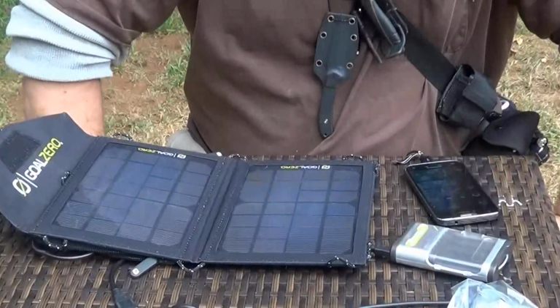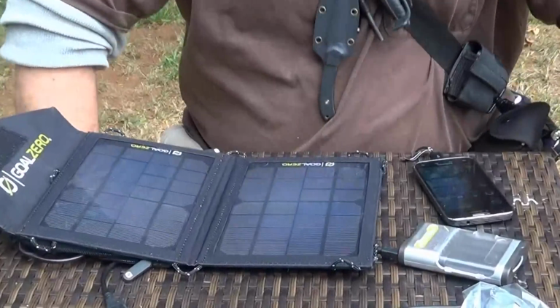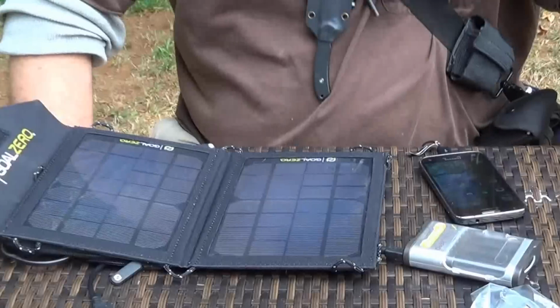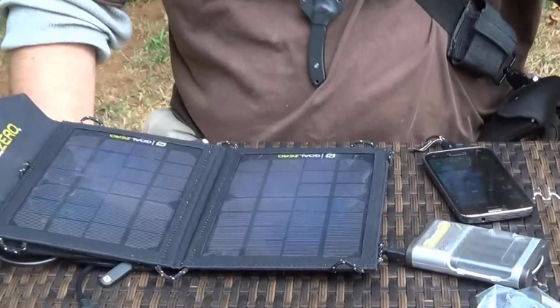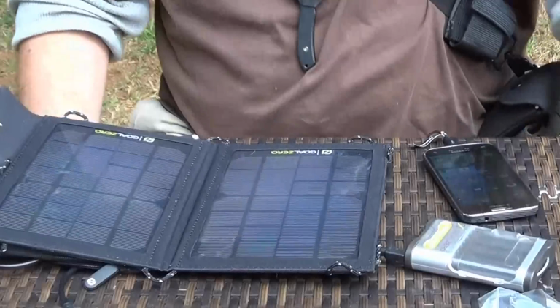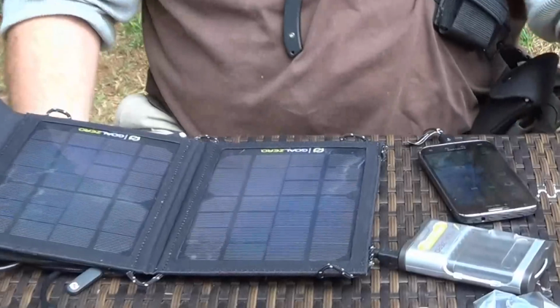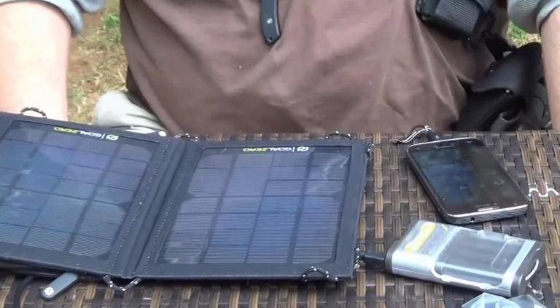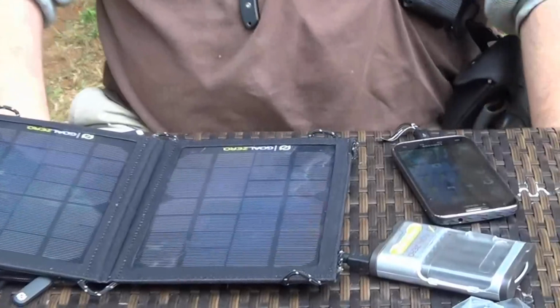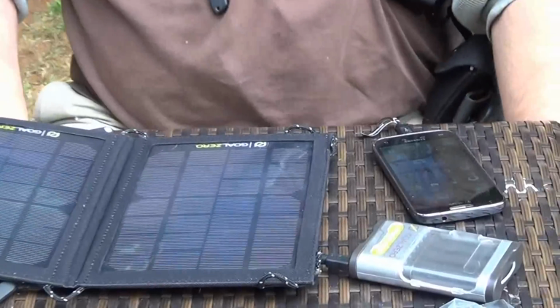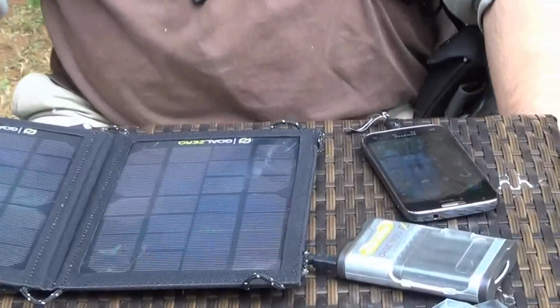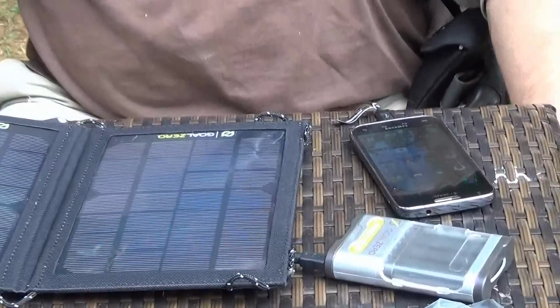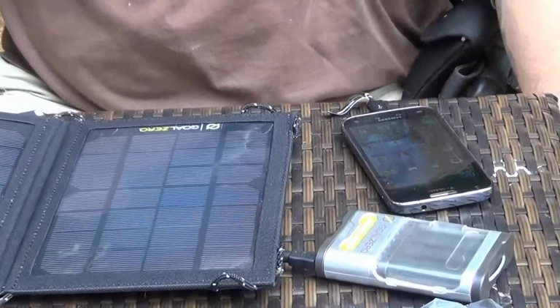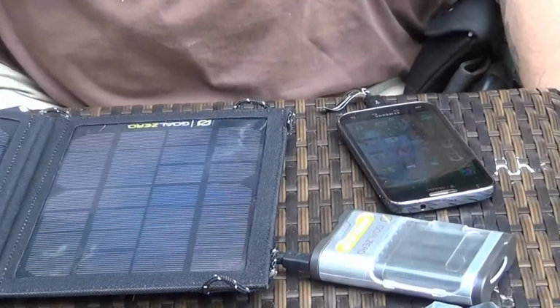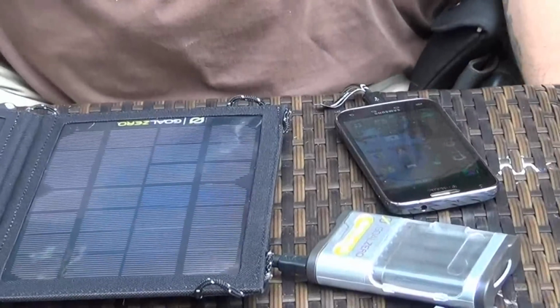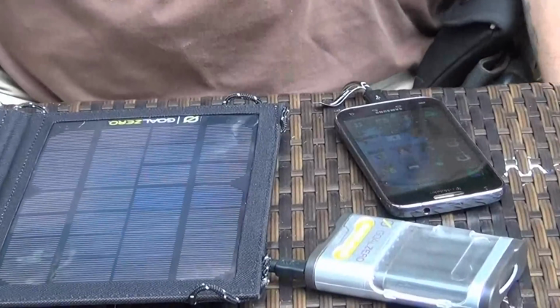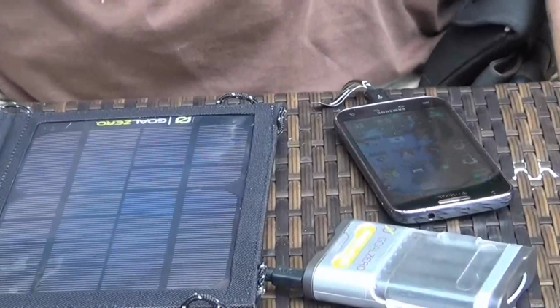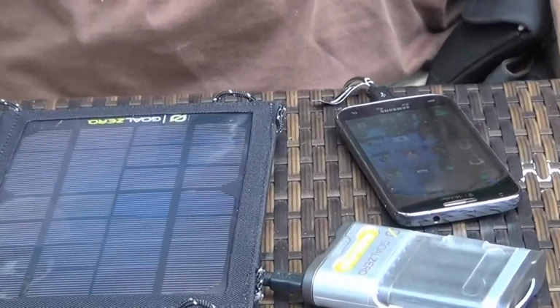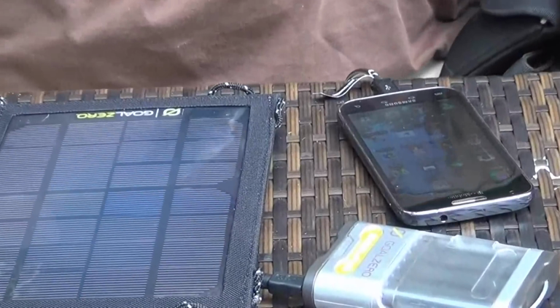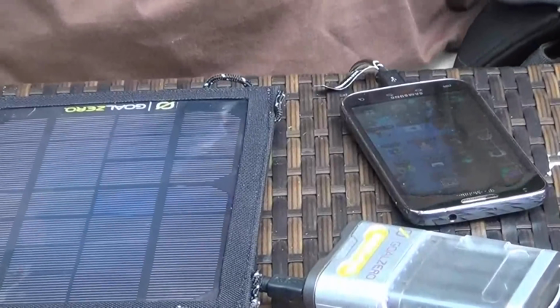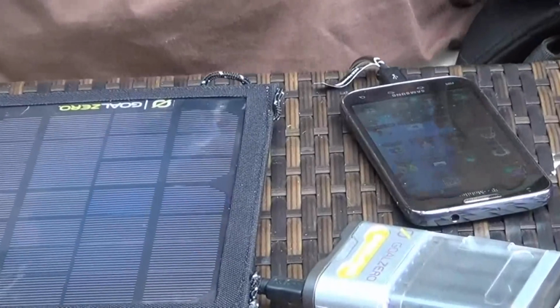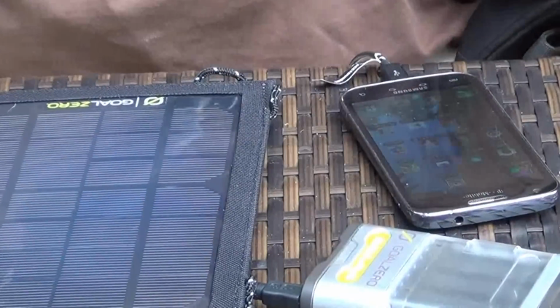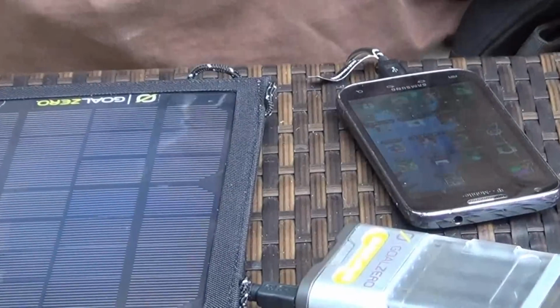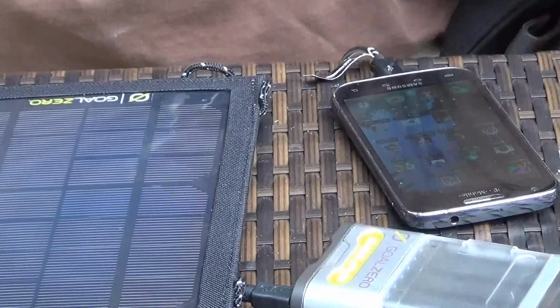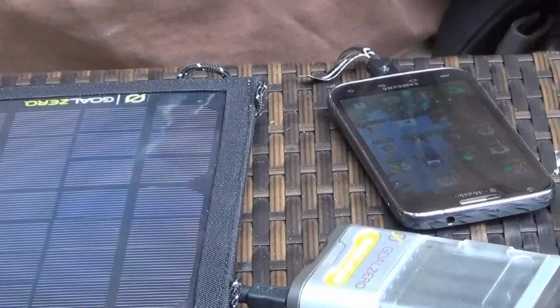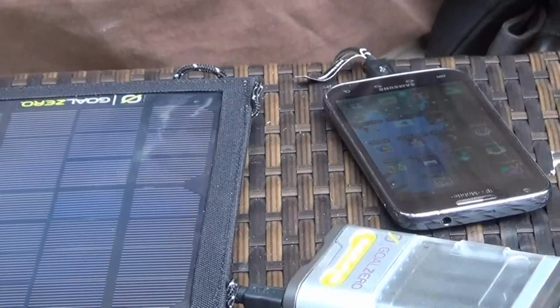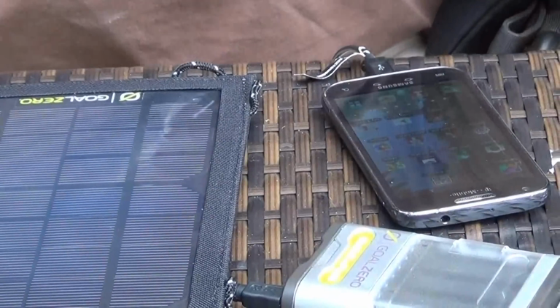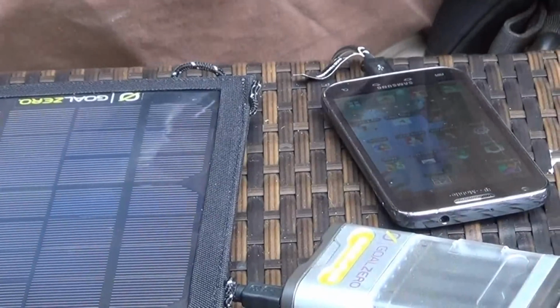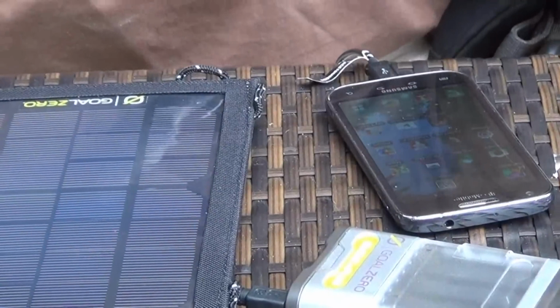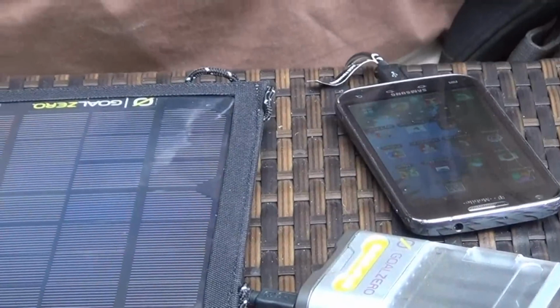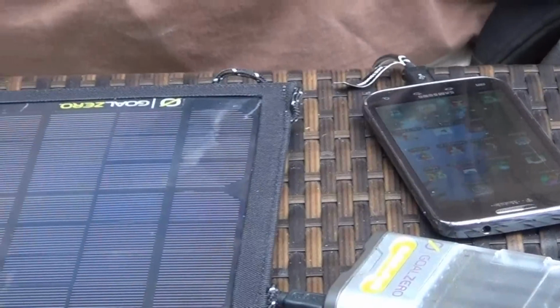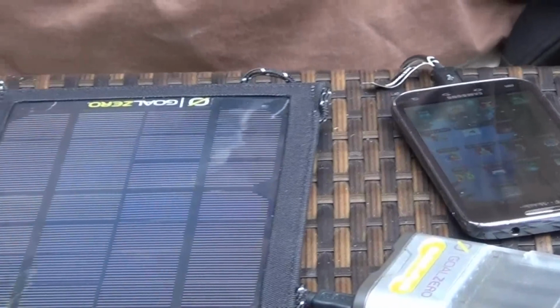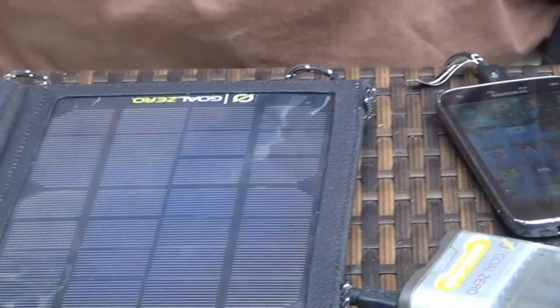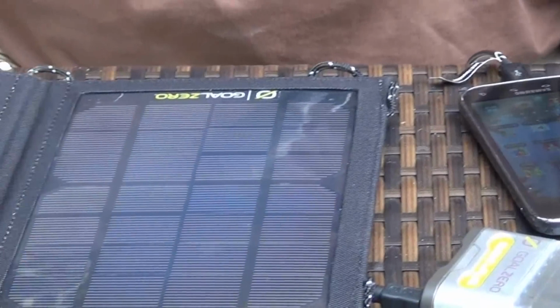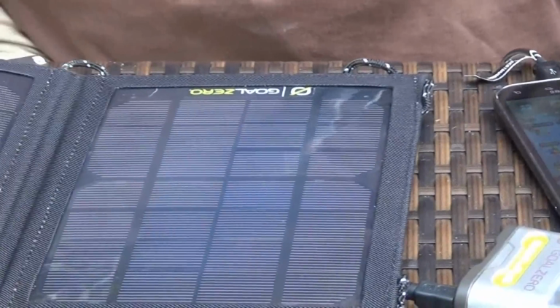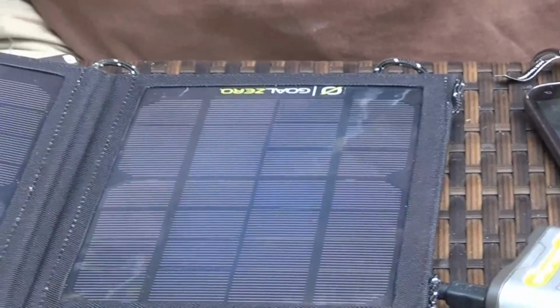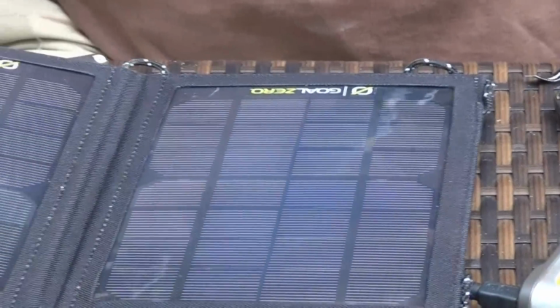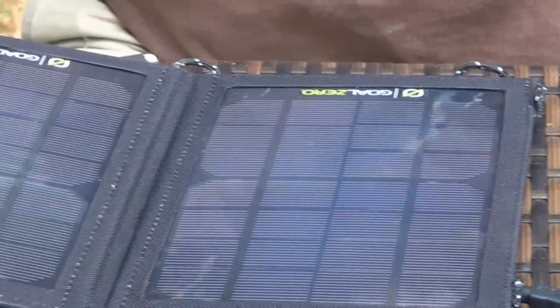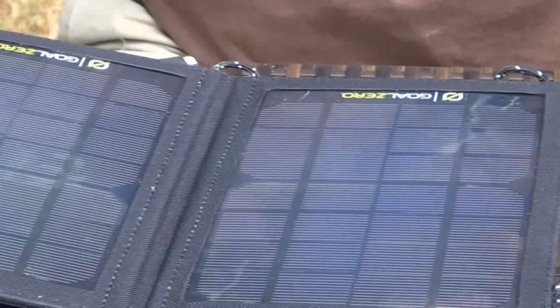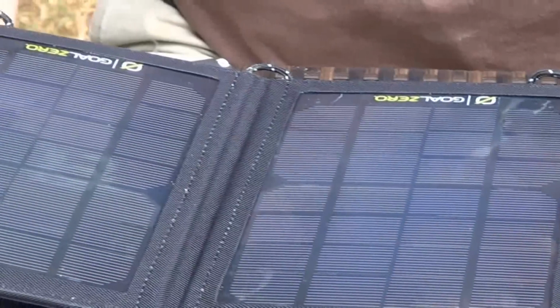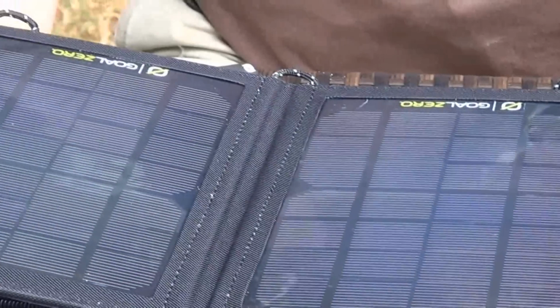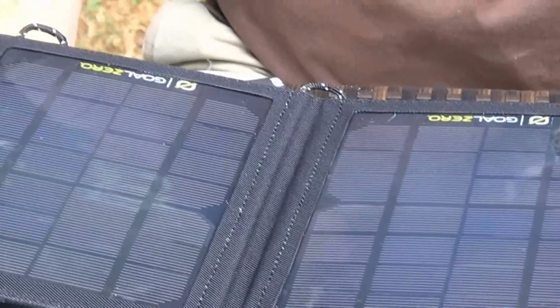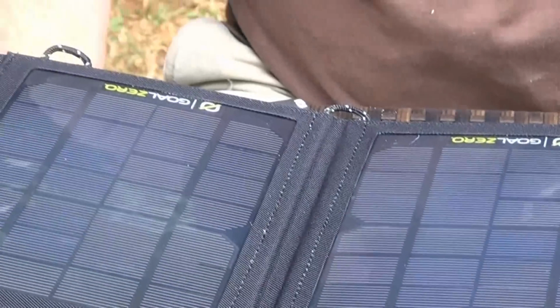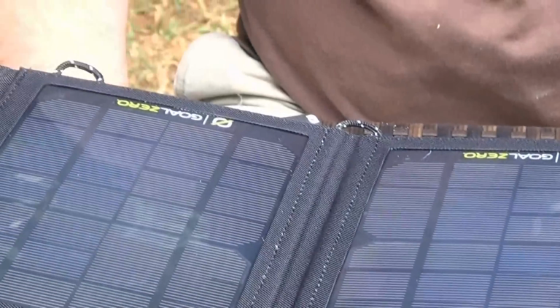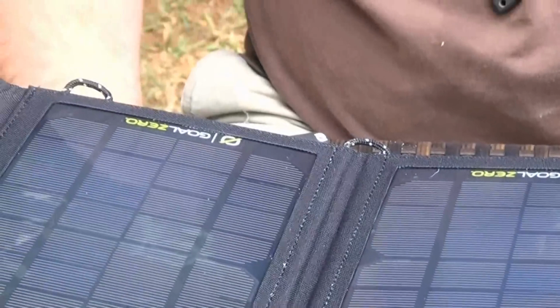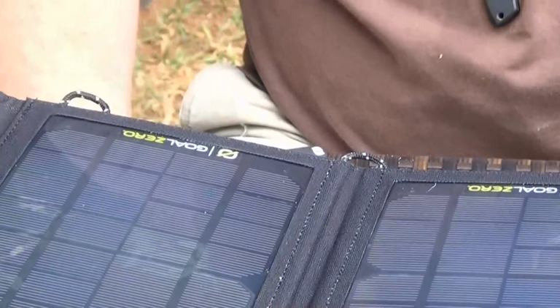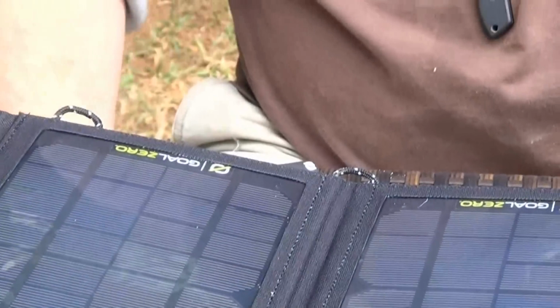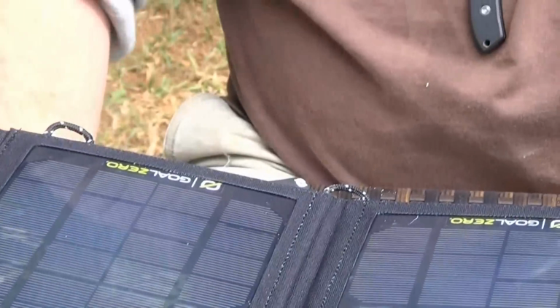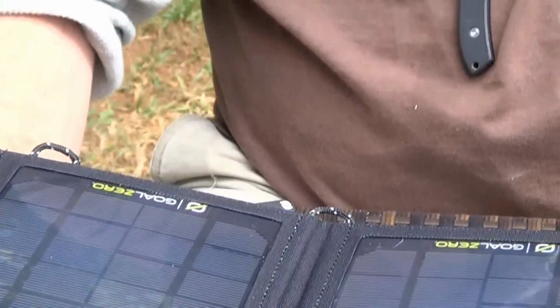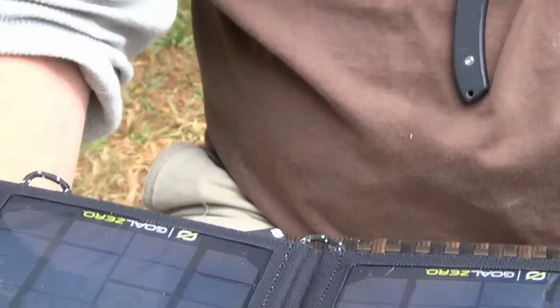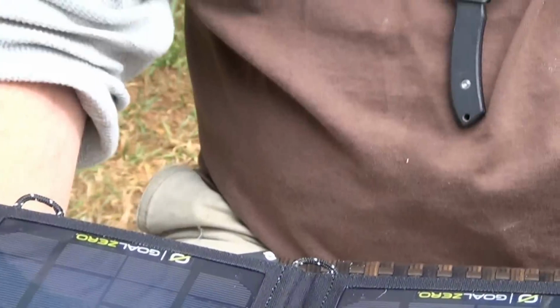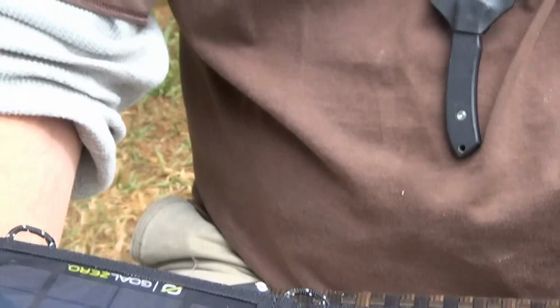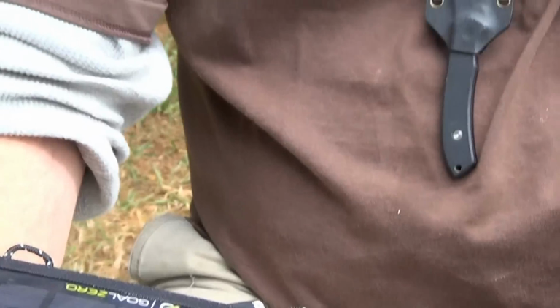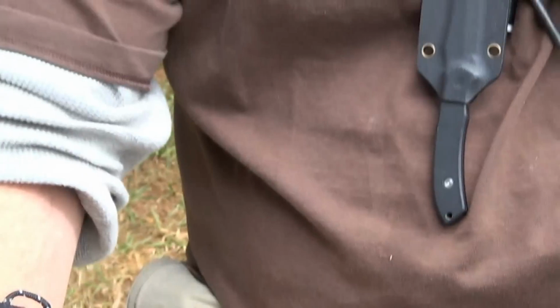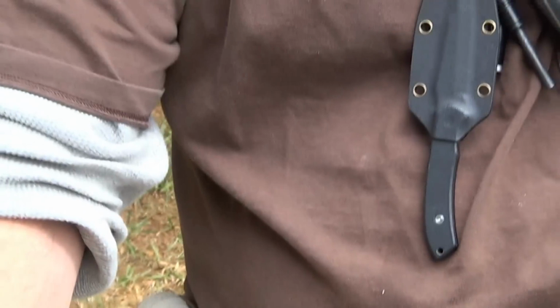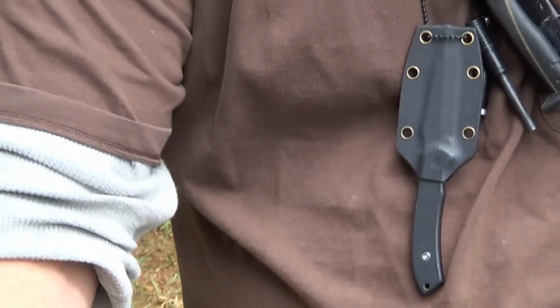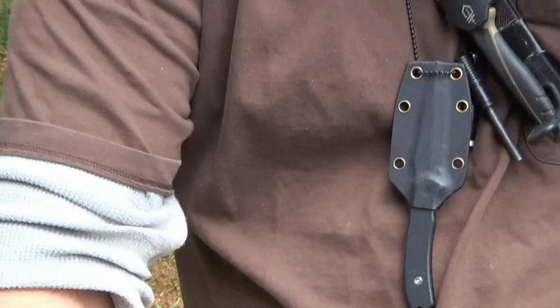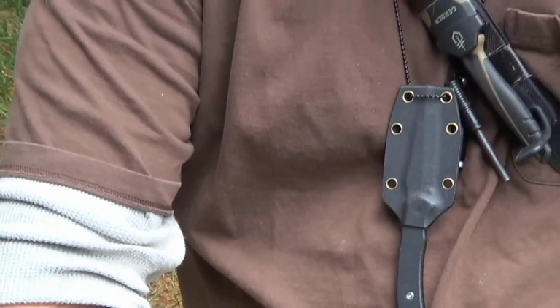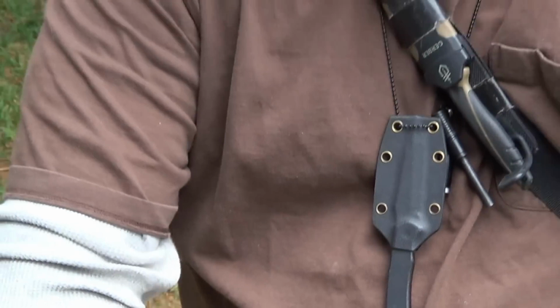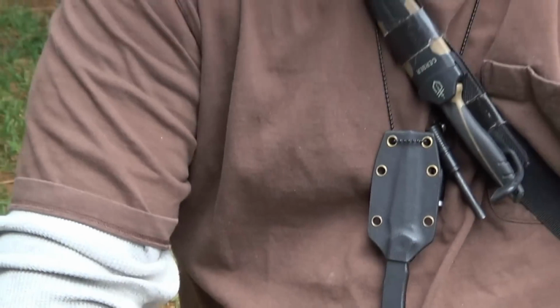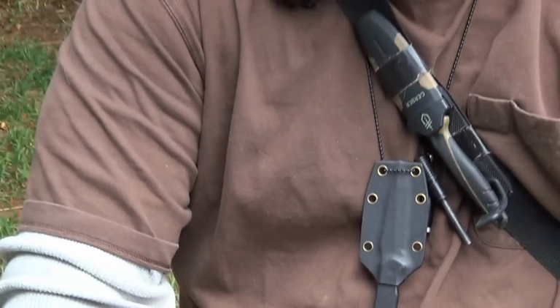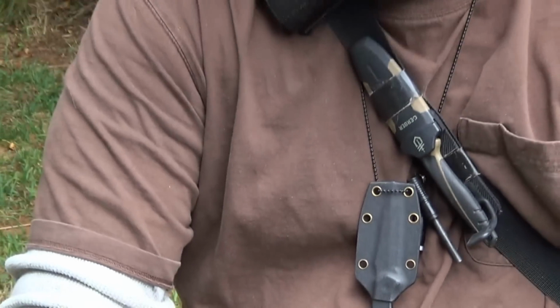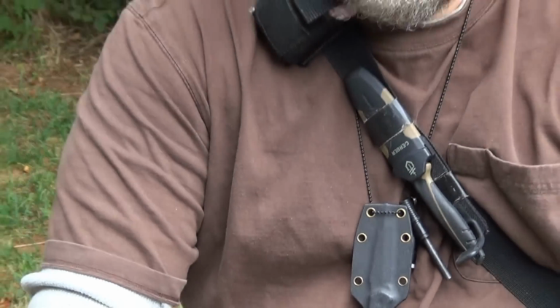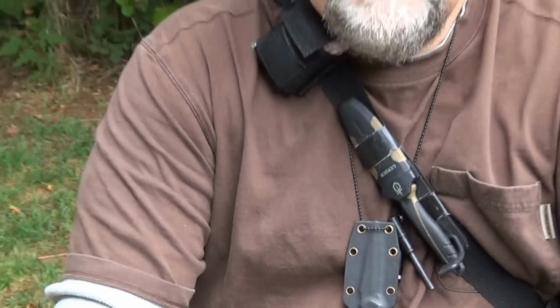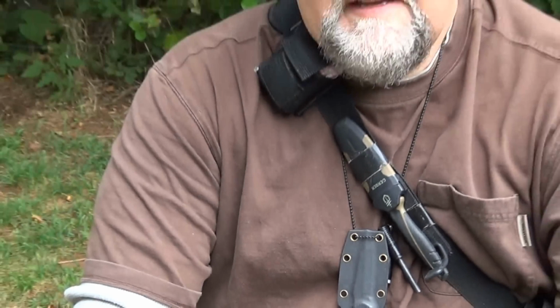I can just imagine it'll probably really be charging when the sun comes out. But thank you for watching. PrepareWithSurvivalesUnite.com. Thanks guys.